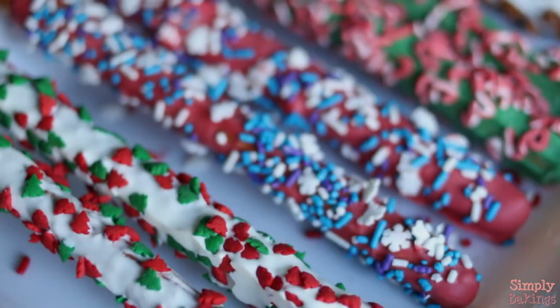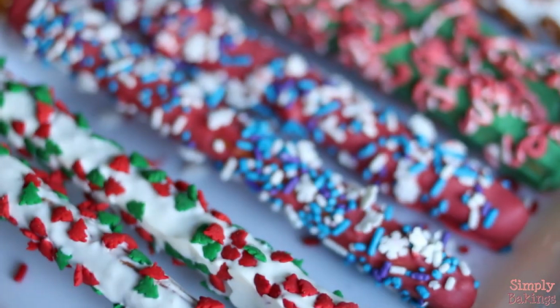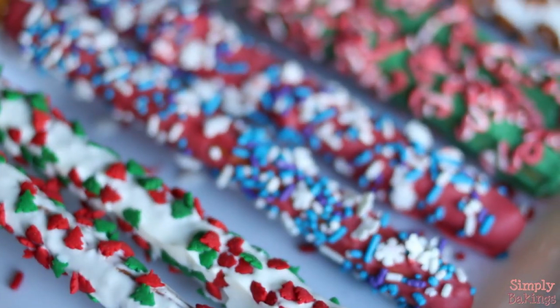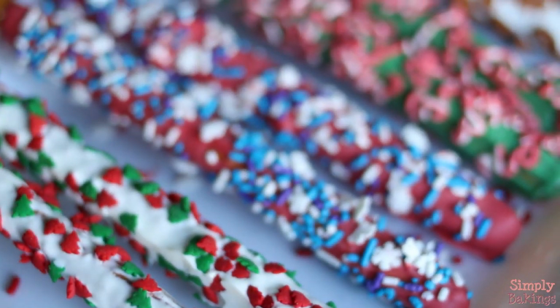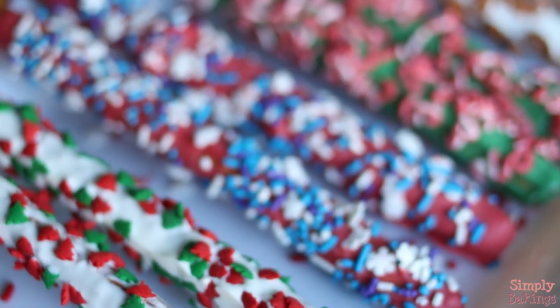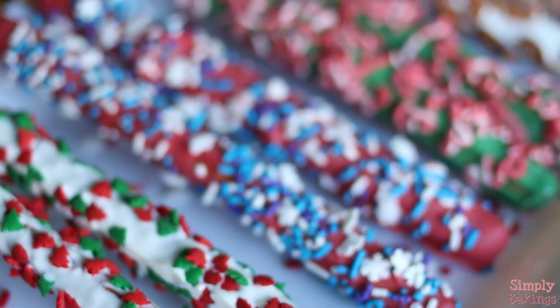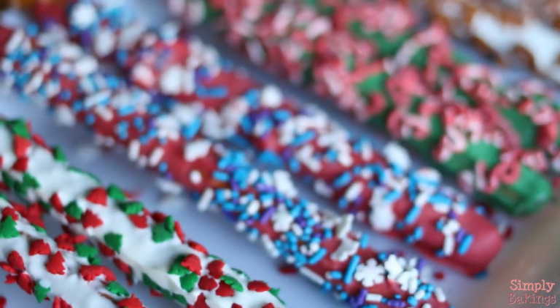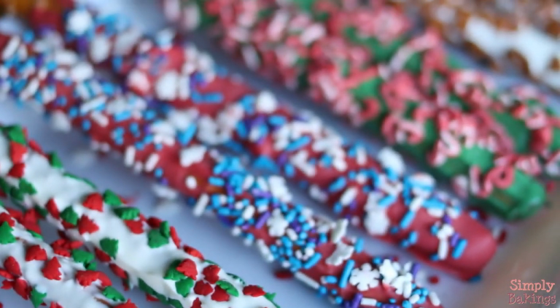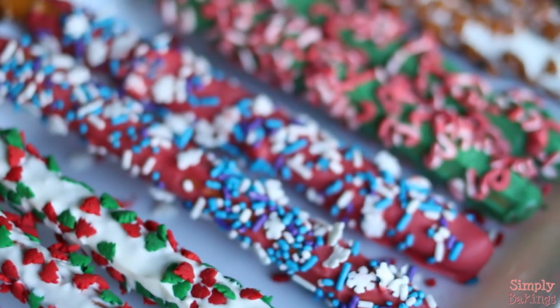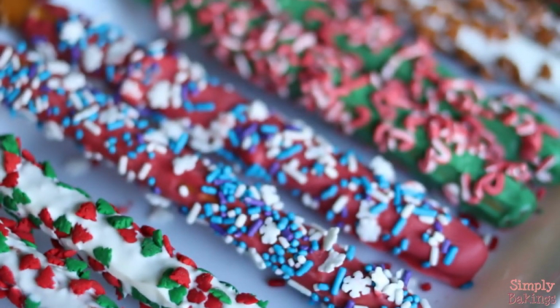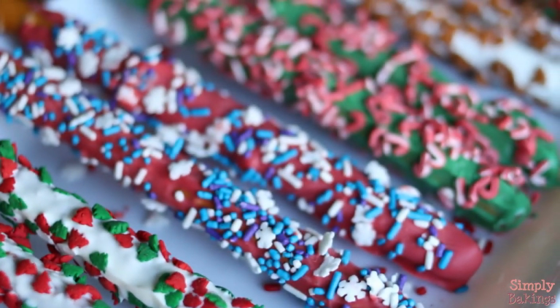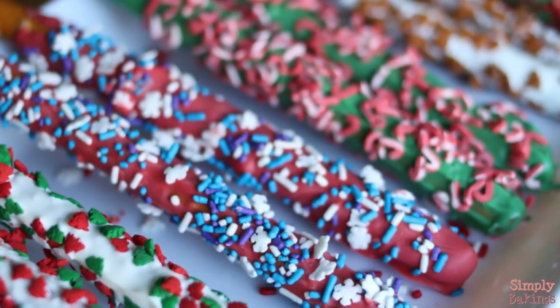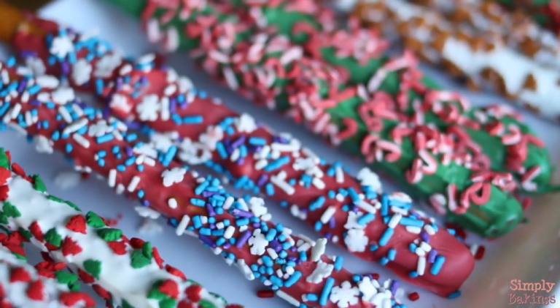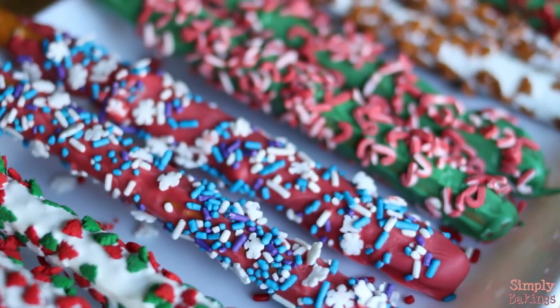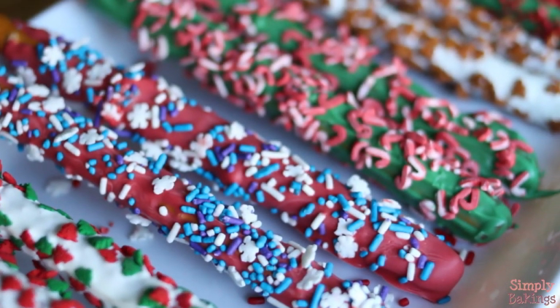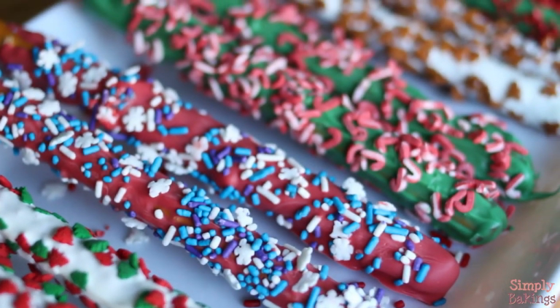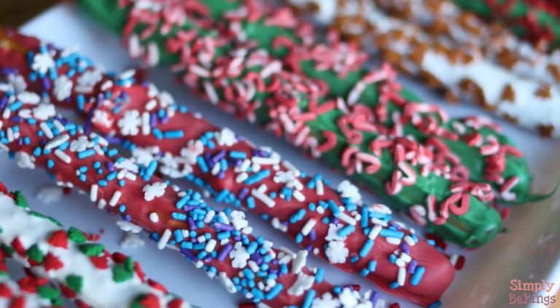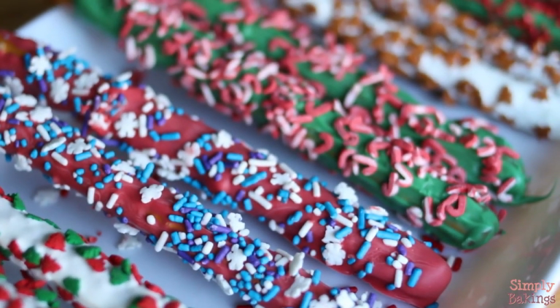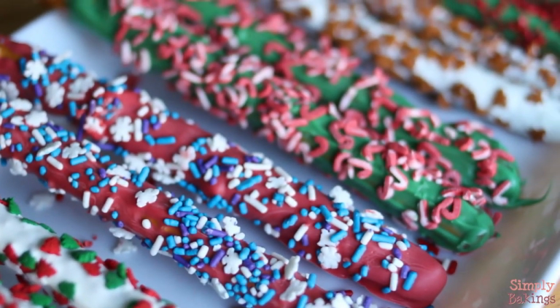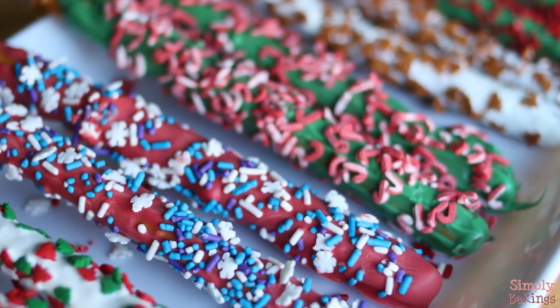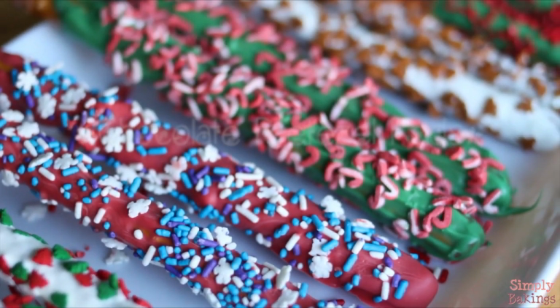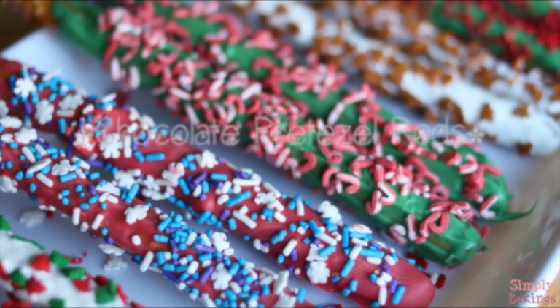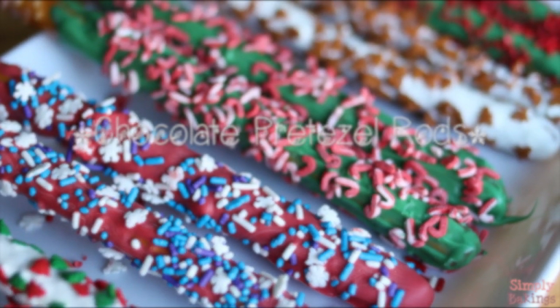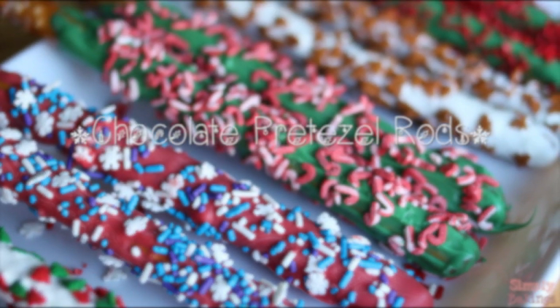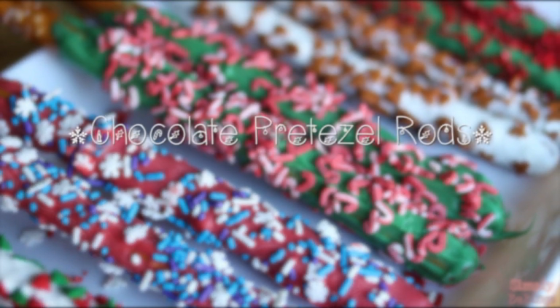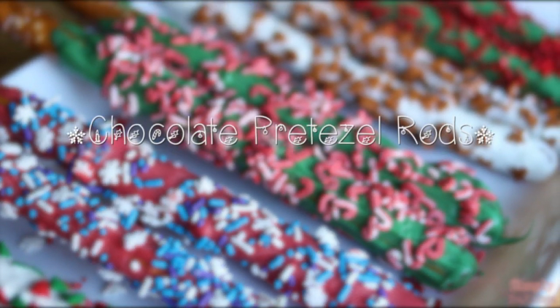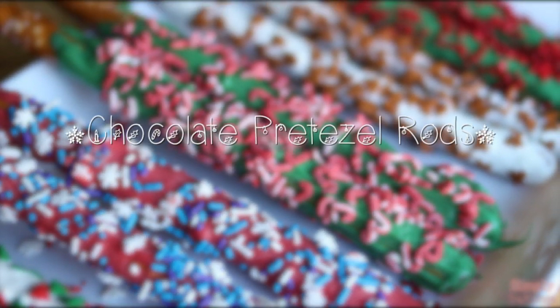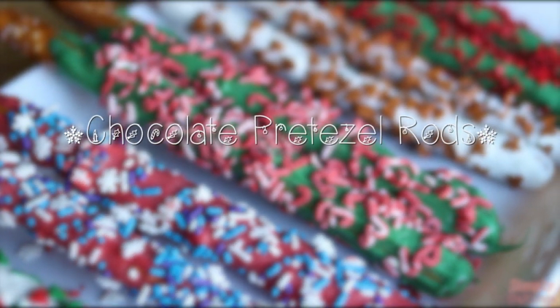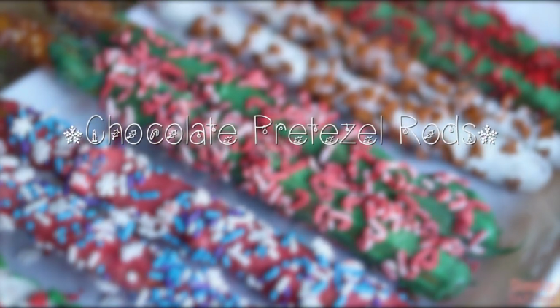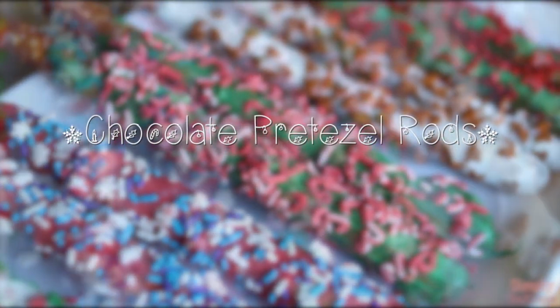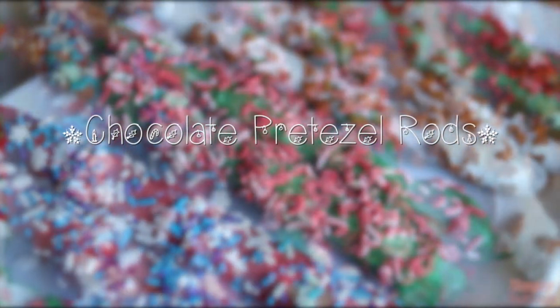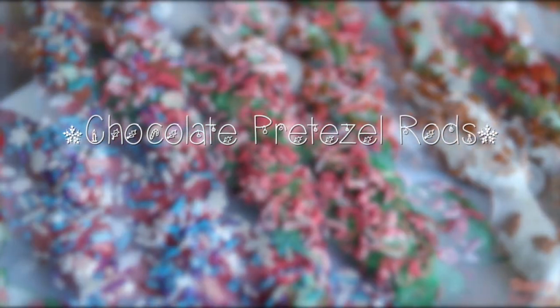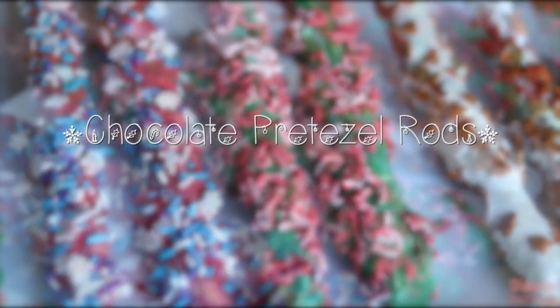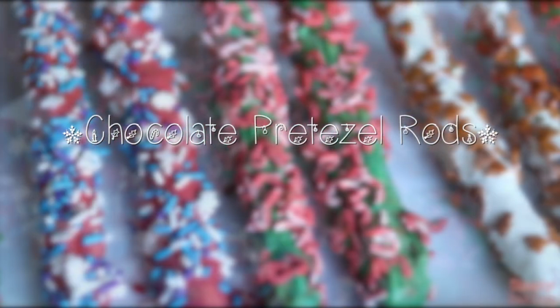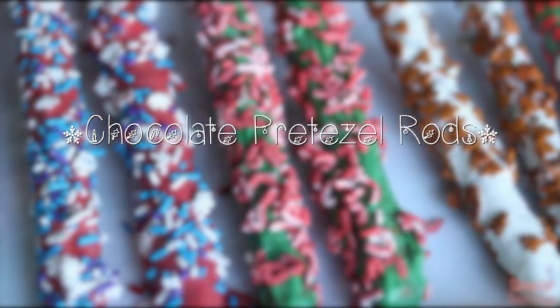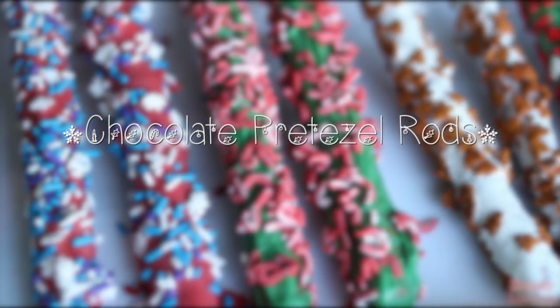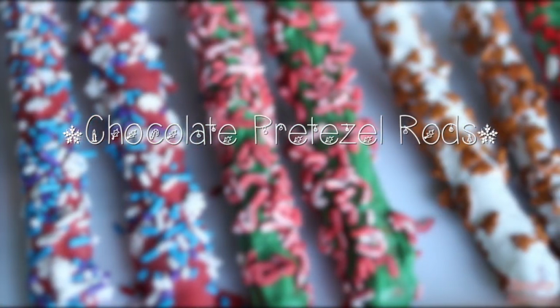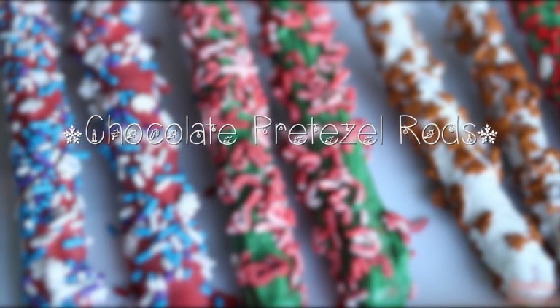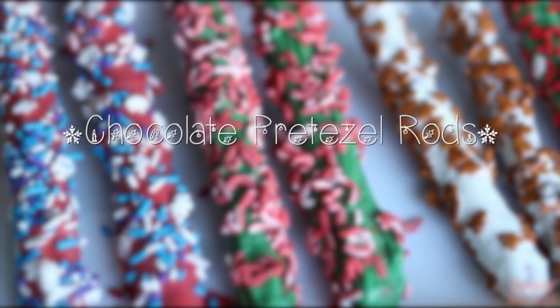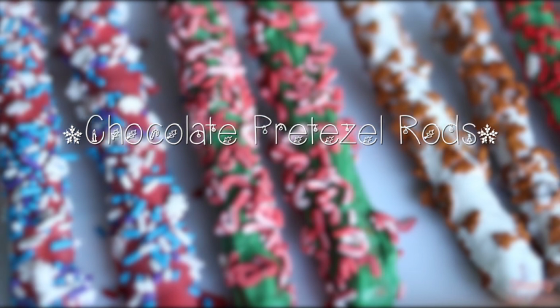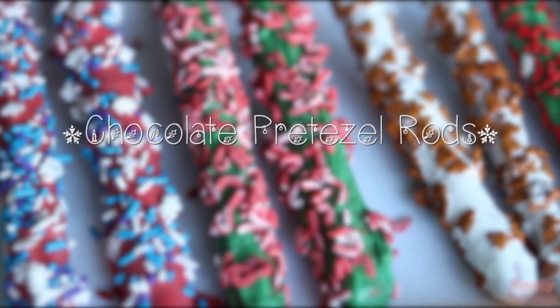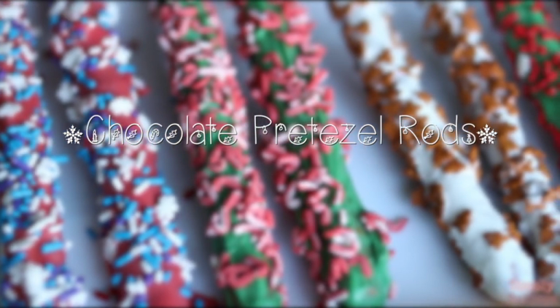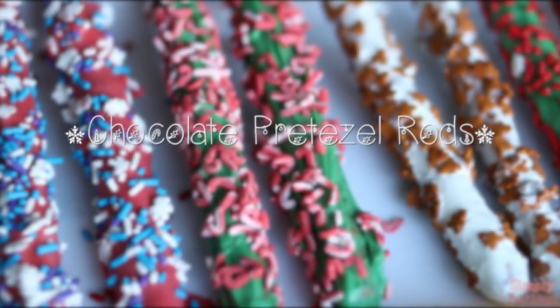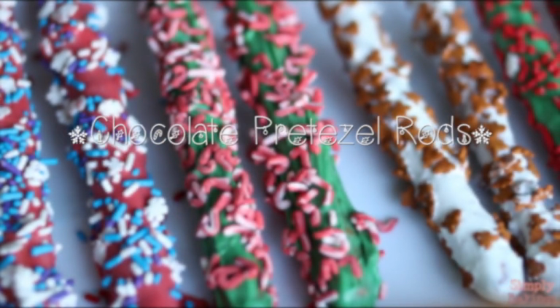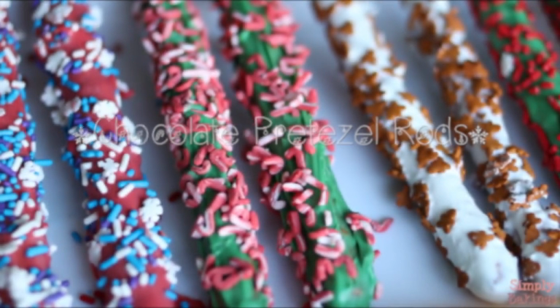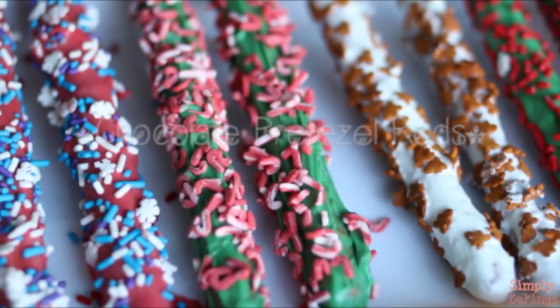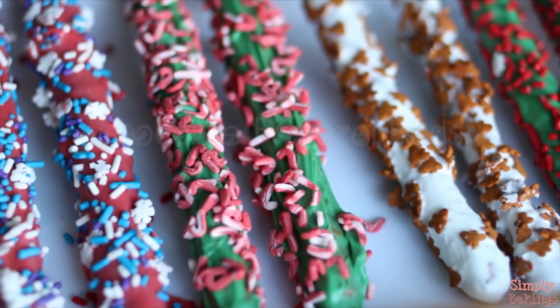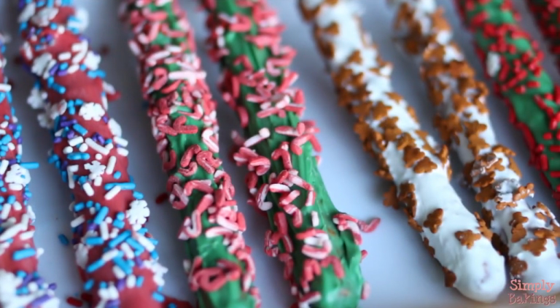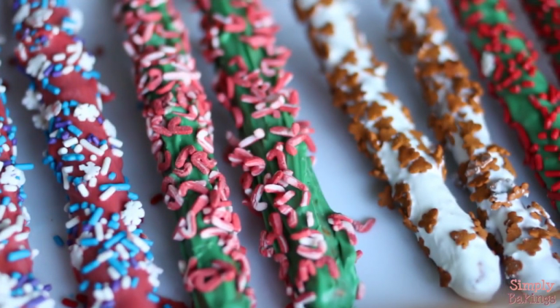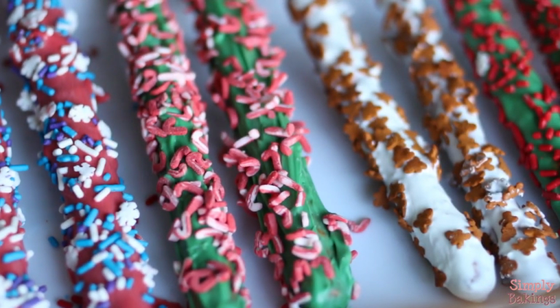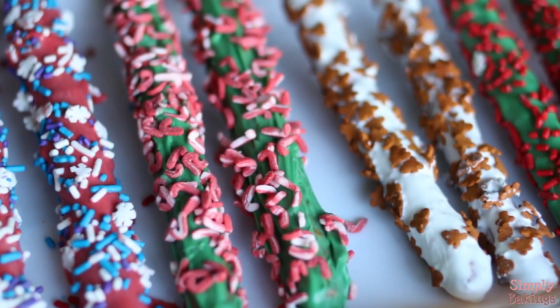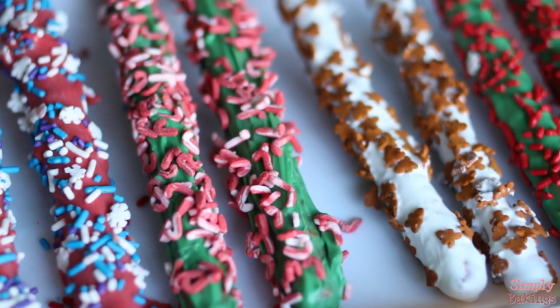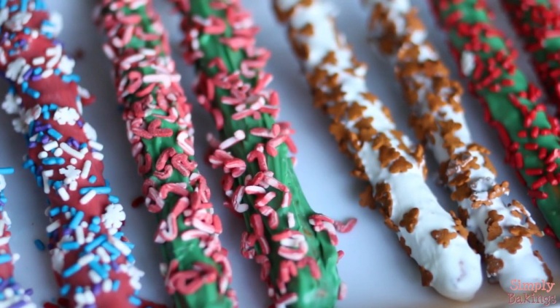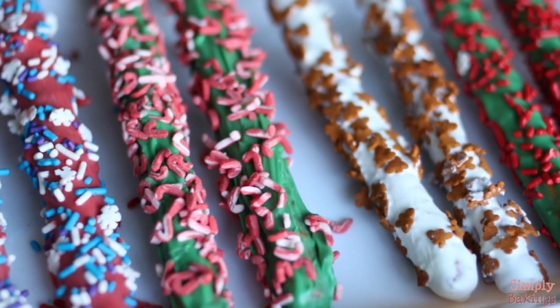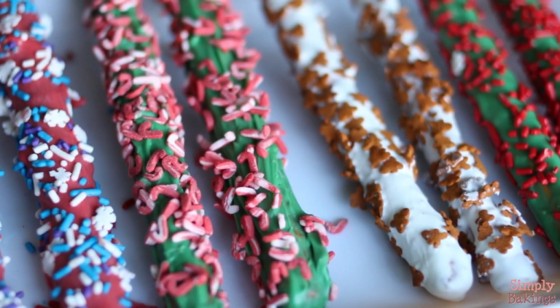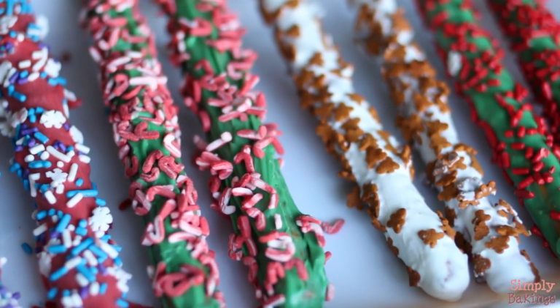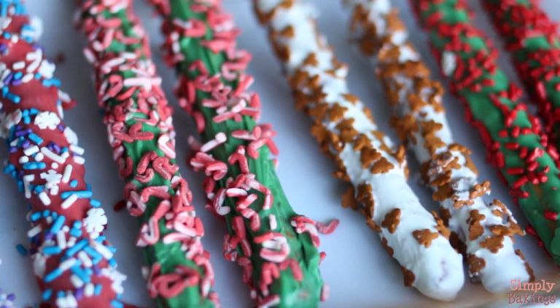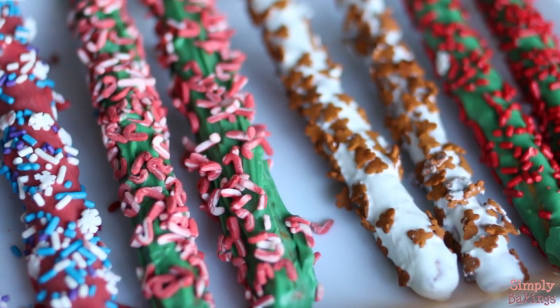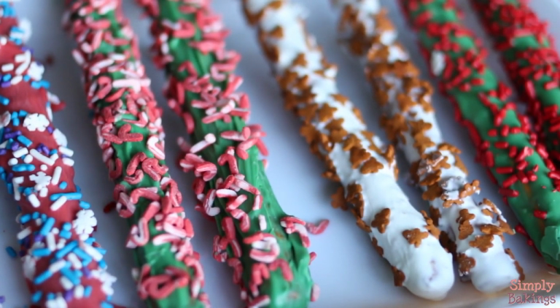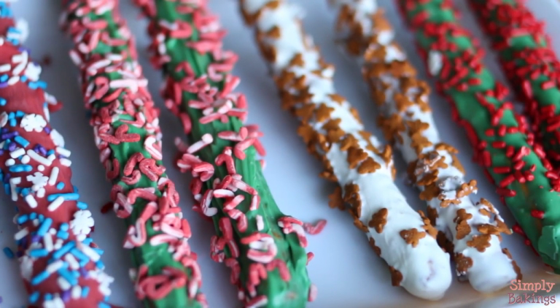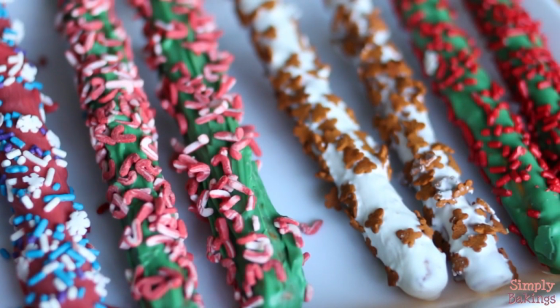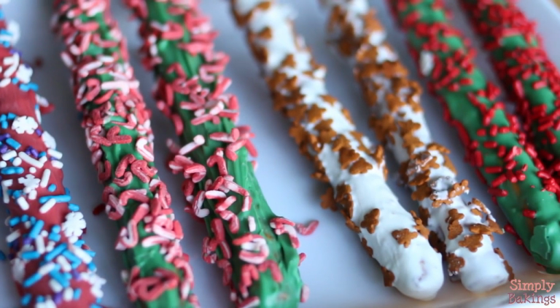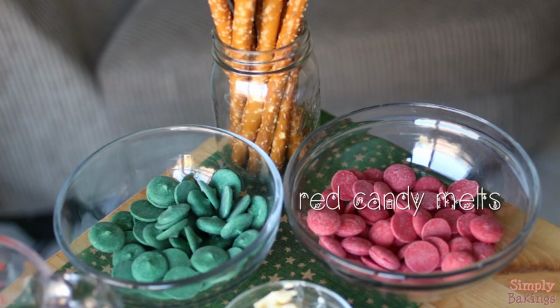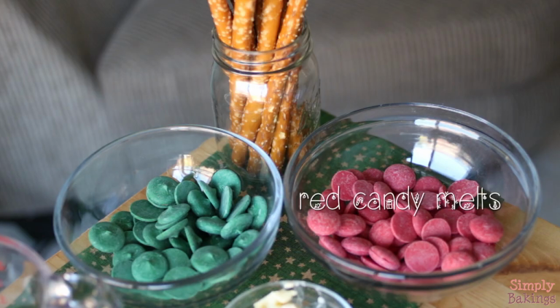Hi guys! Today we will be making chocolate pretzel rods, which are great gifts to give to your family and friends. Let's begin!